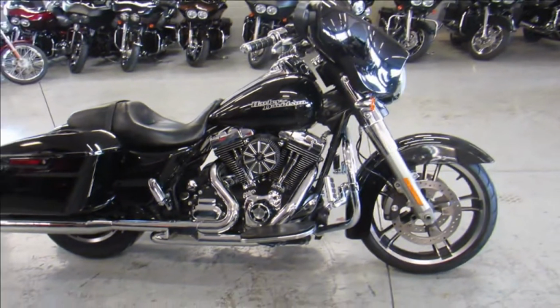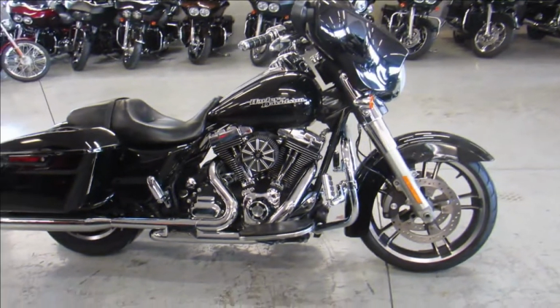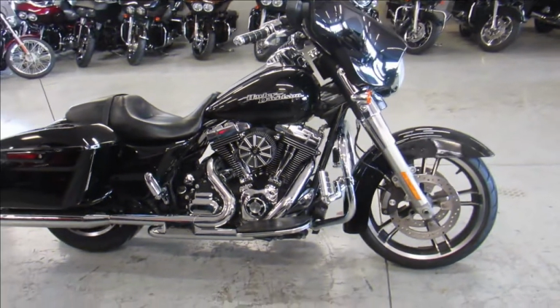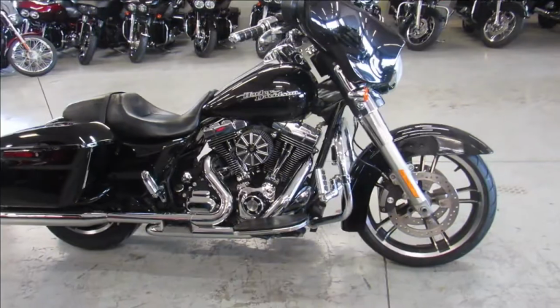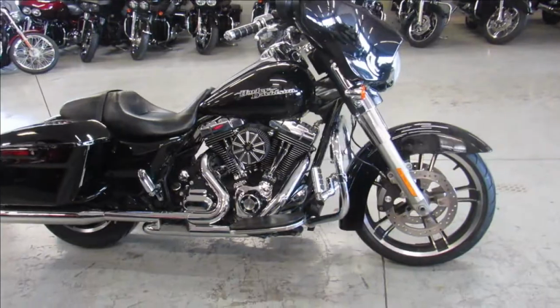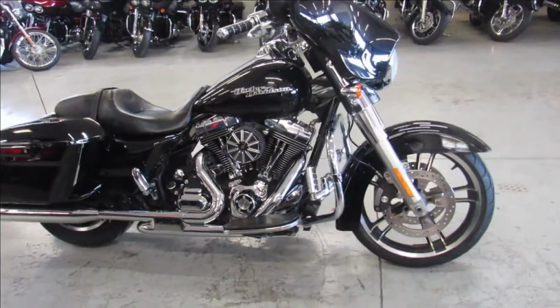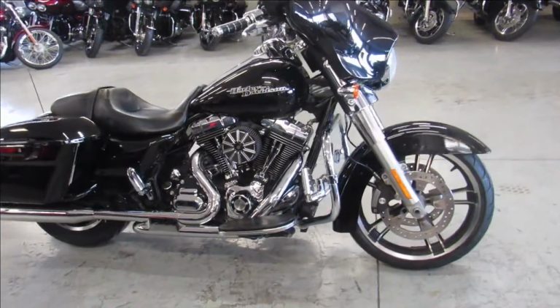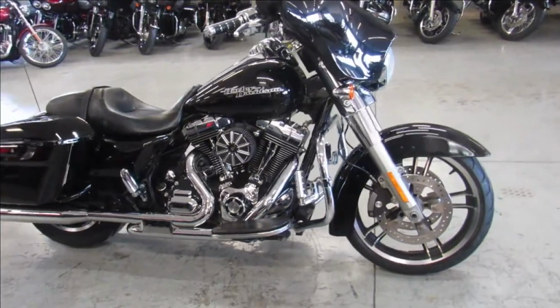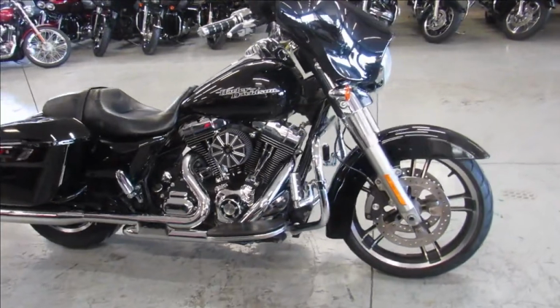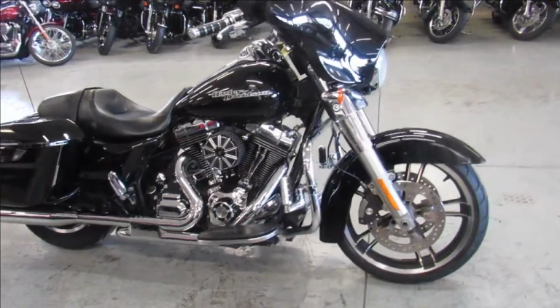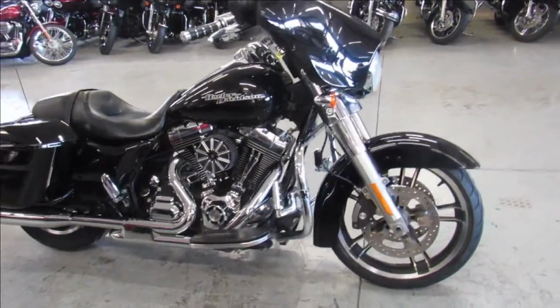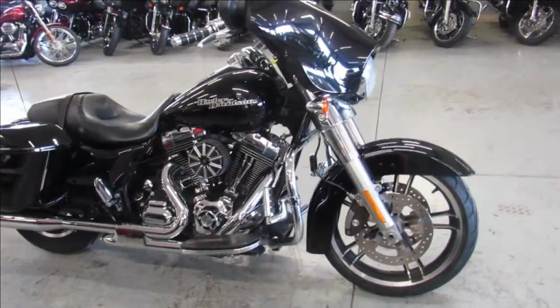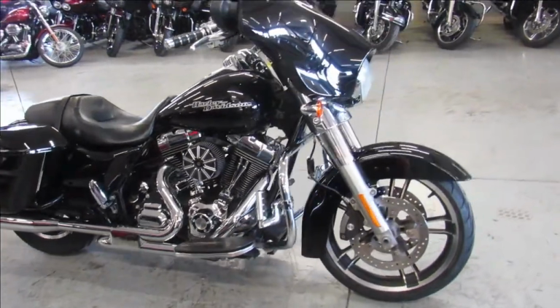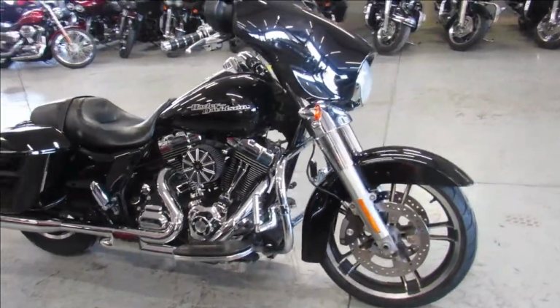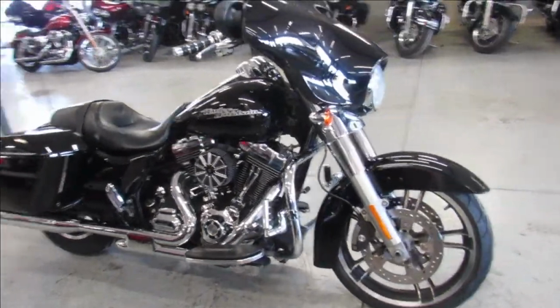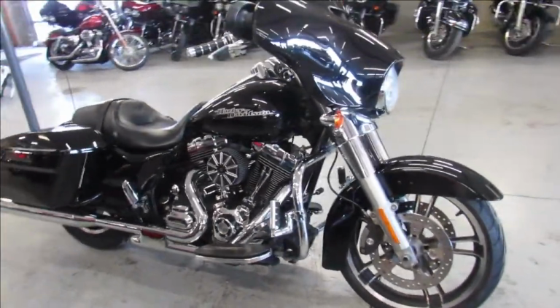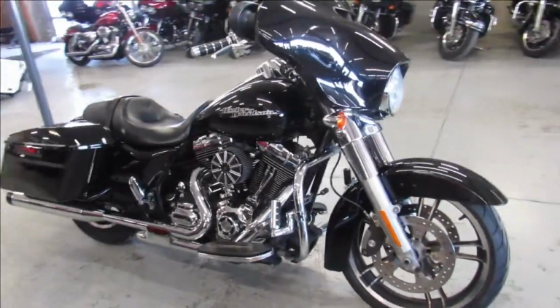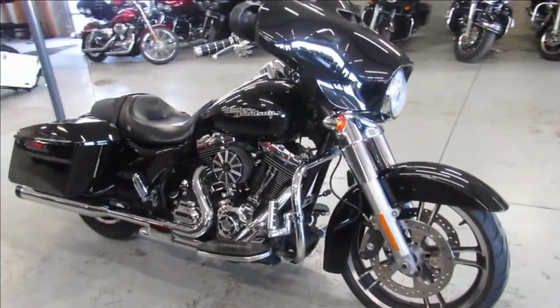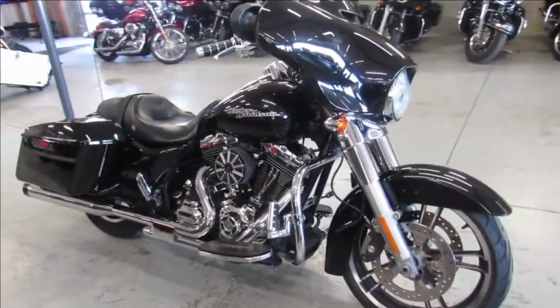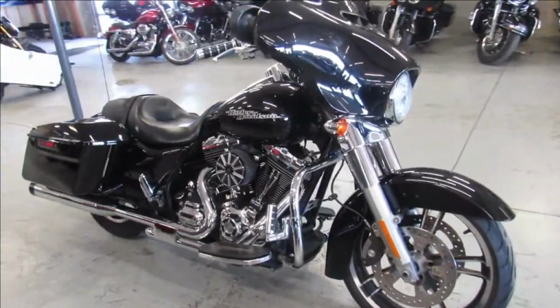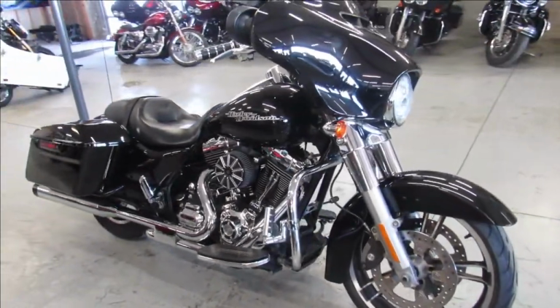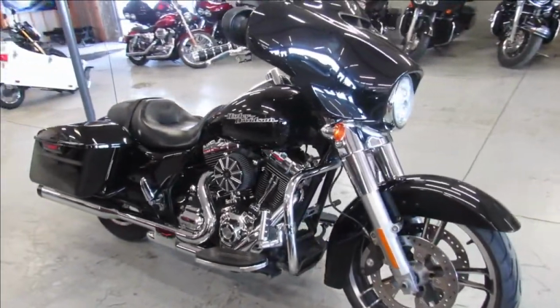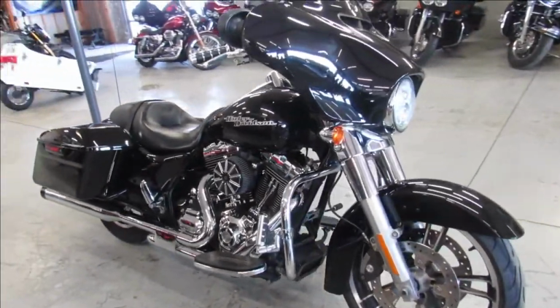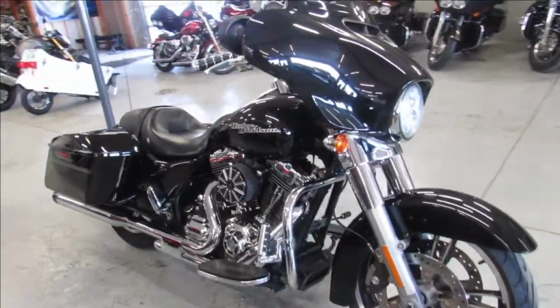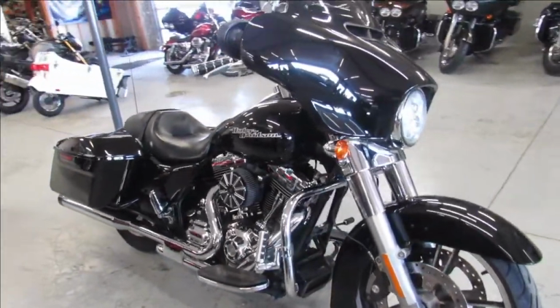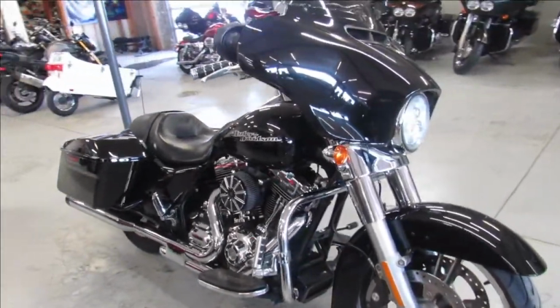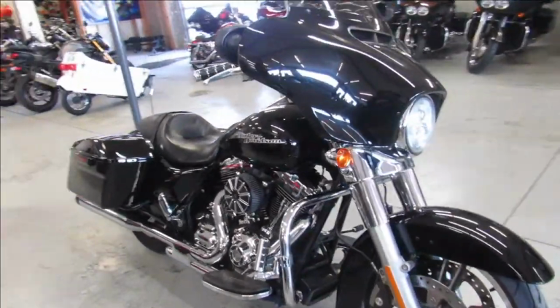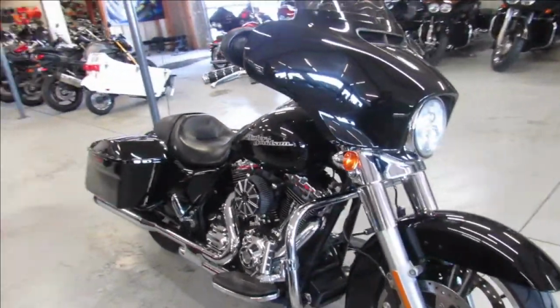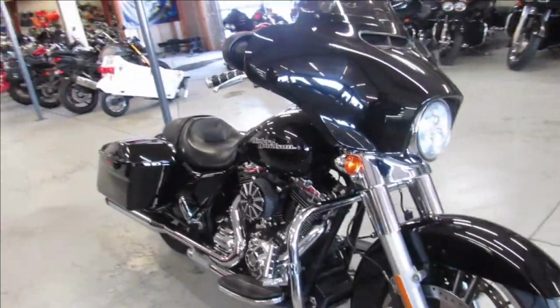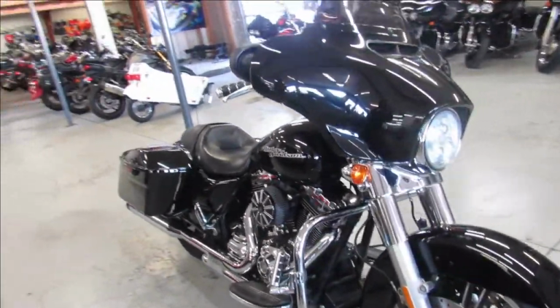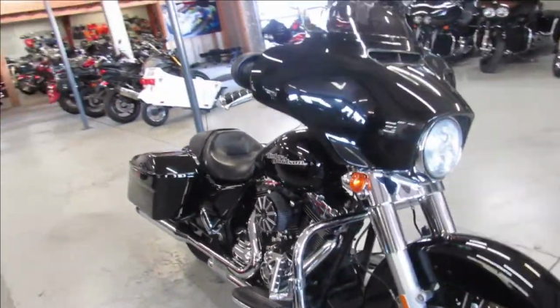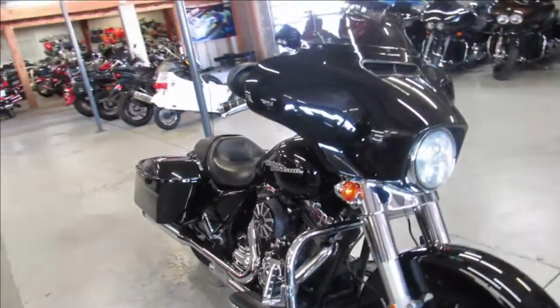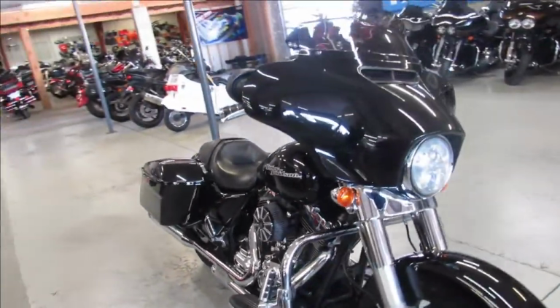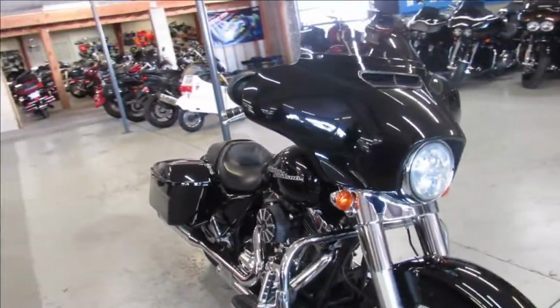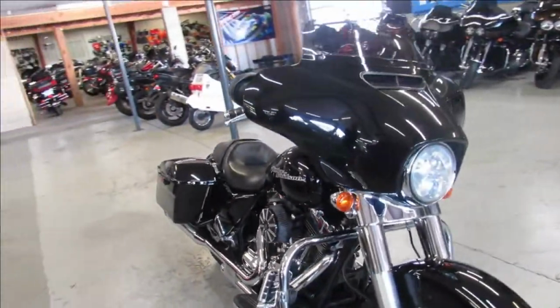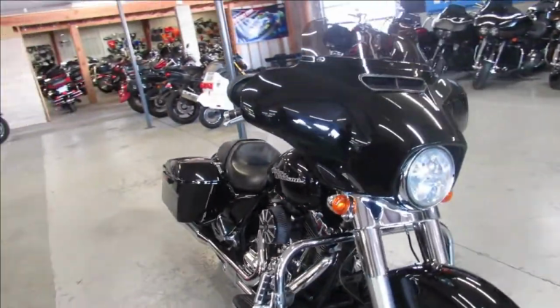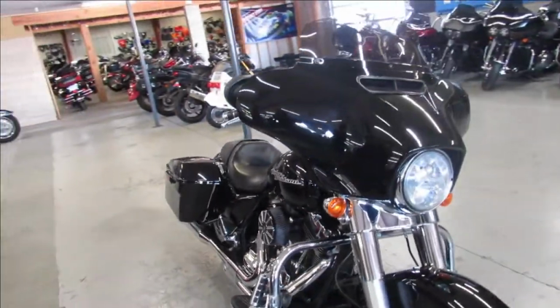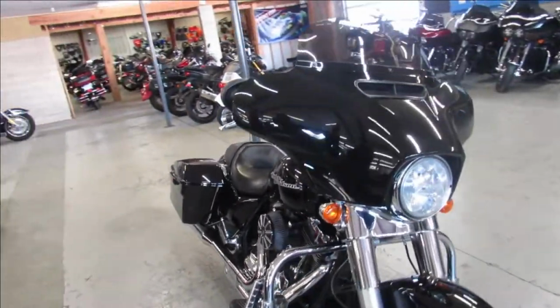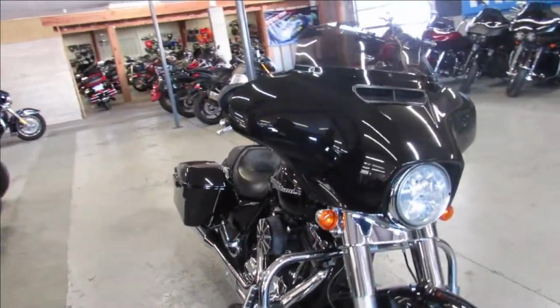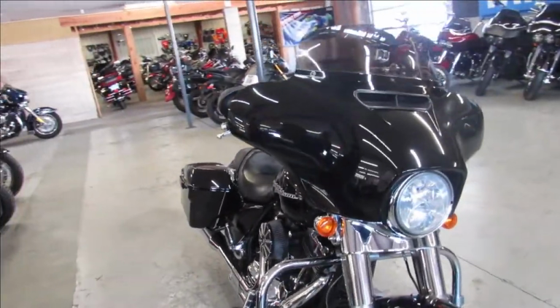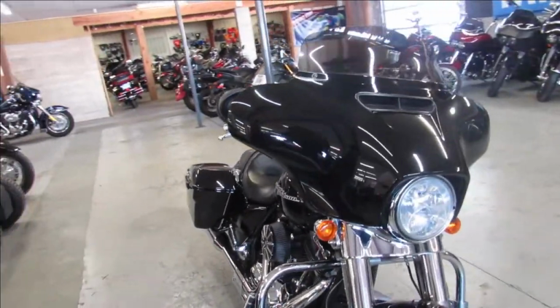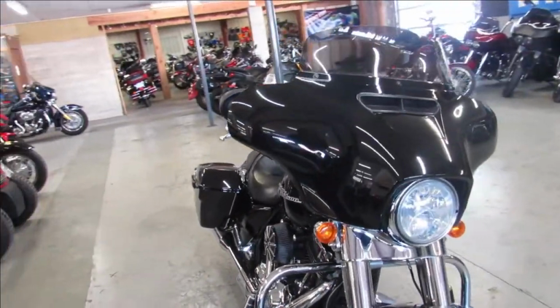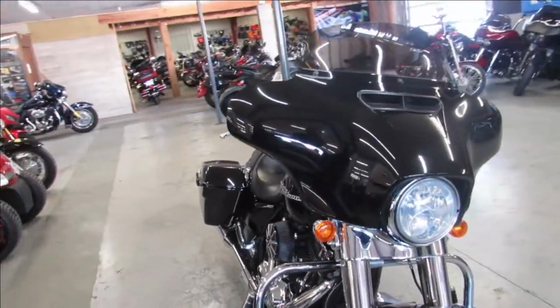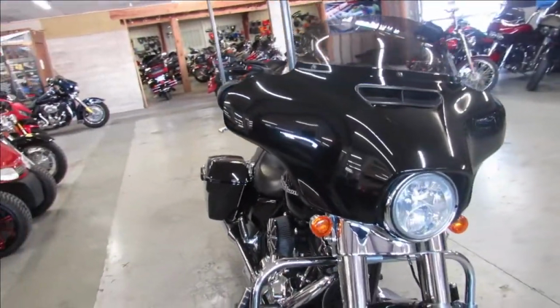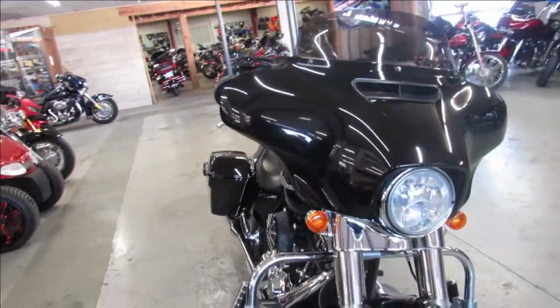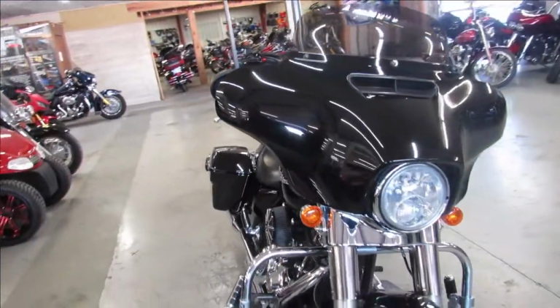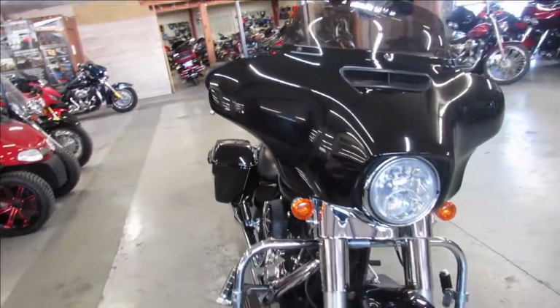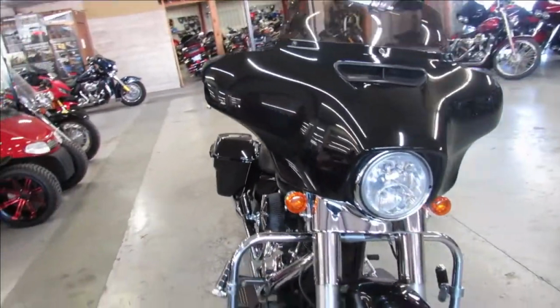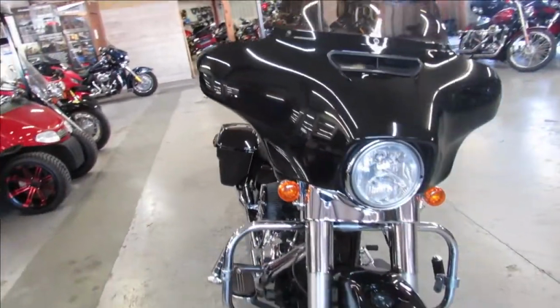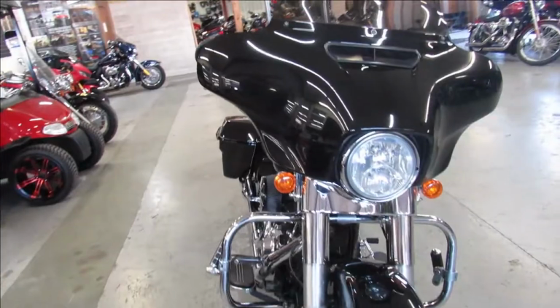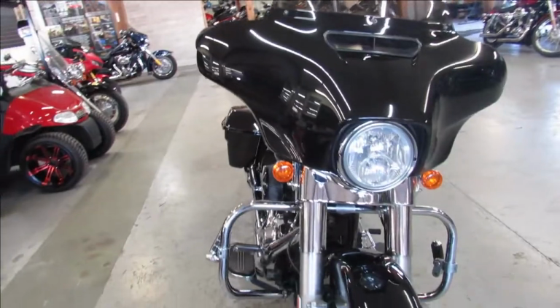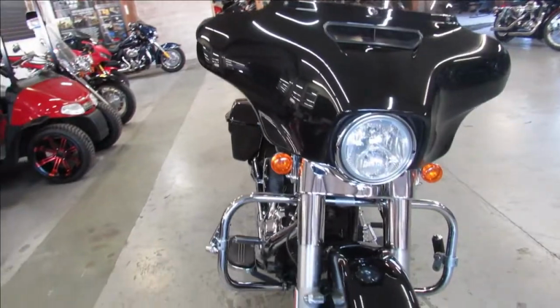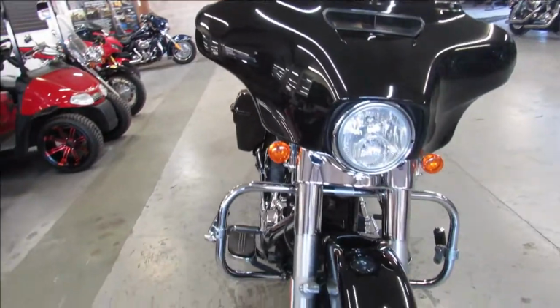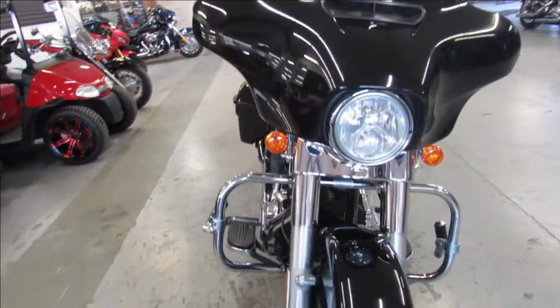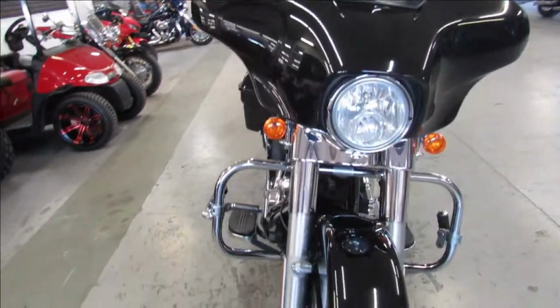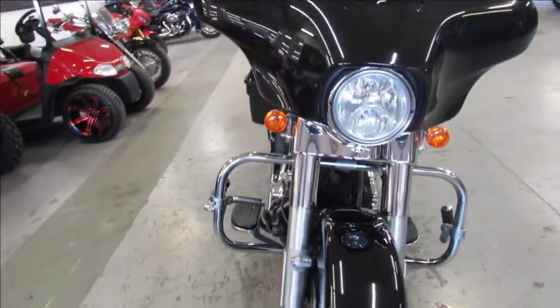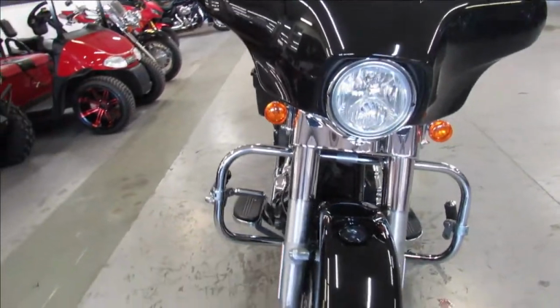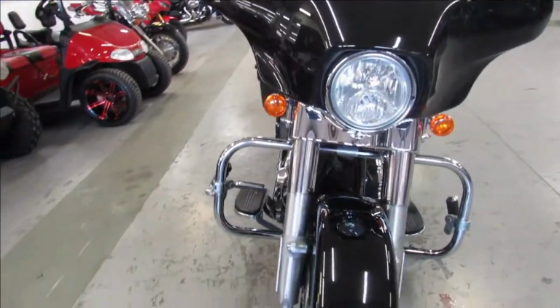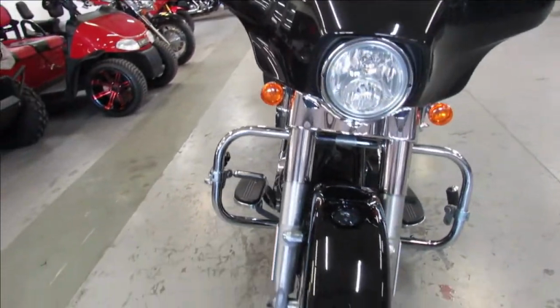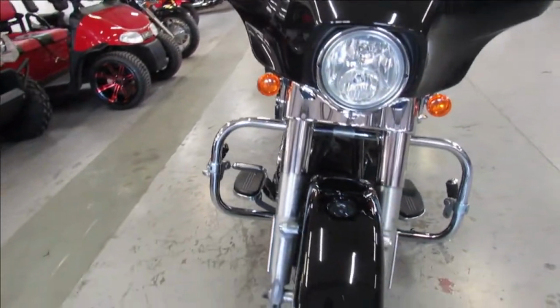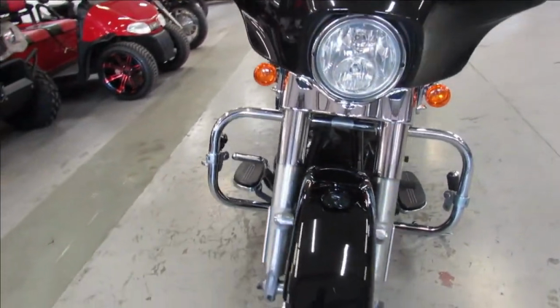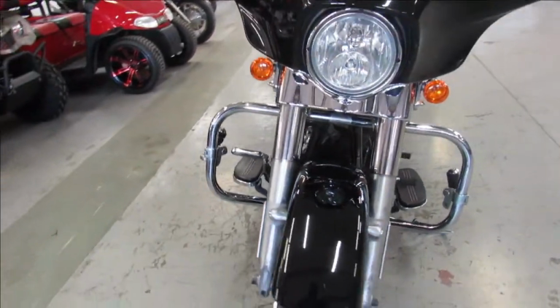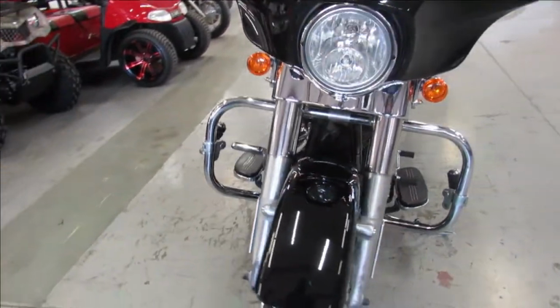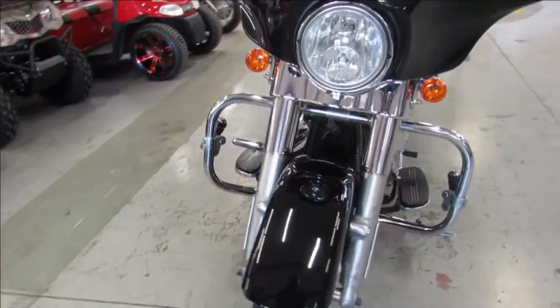Hey guys, ApprovalPowerSports.com here doing some videos on some Street Glides we just got in. We got about 65 pre-owned Street Glides in right now.